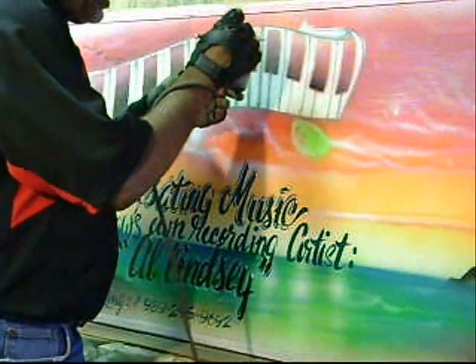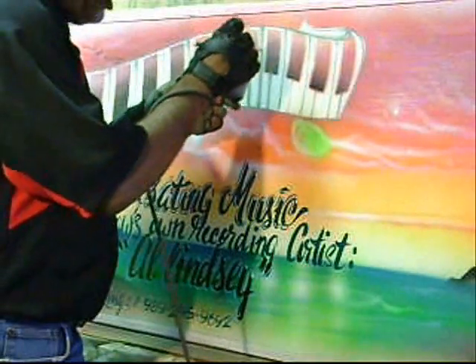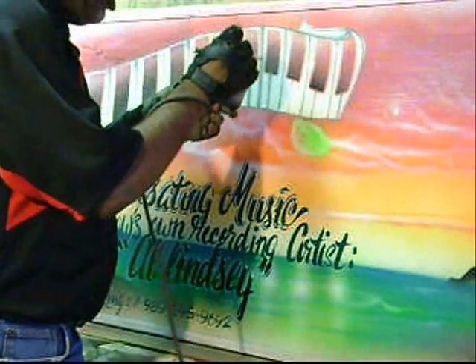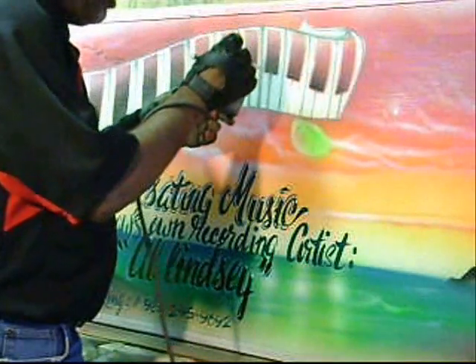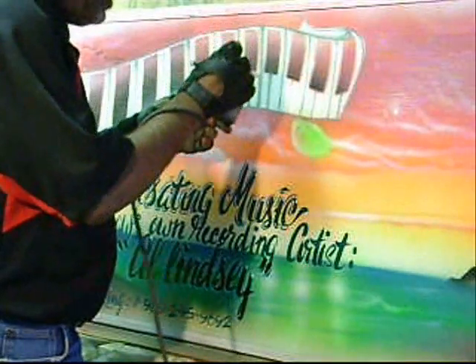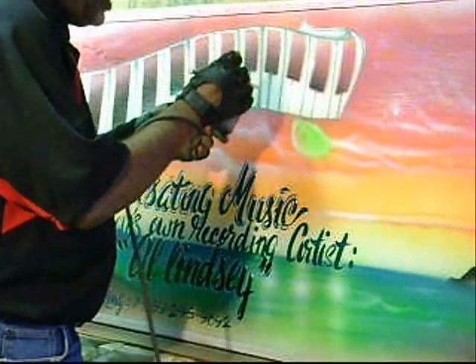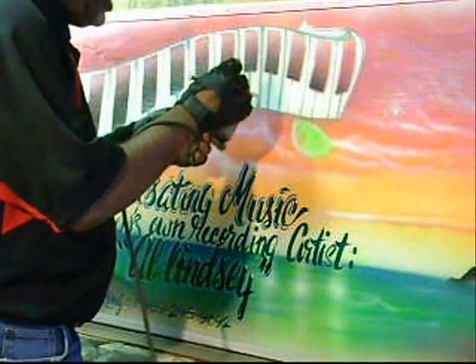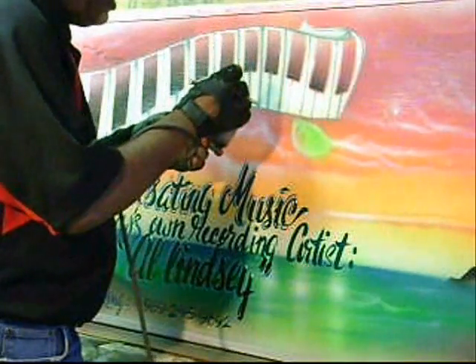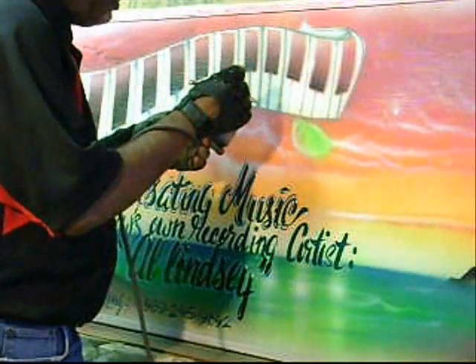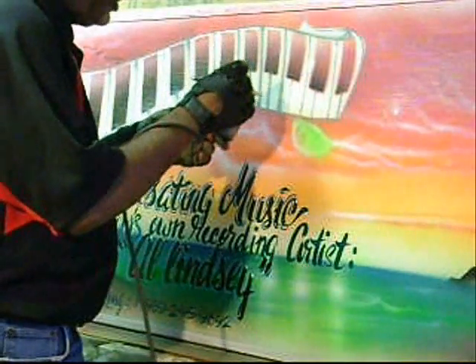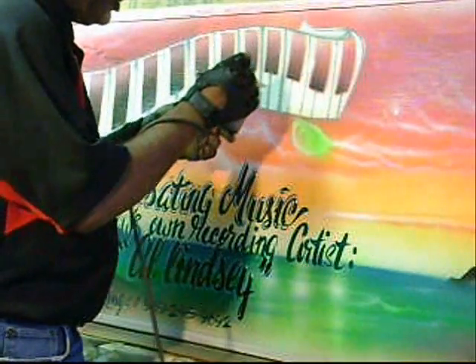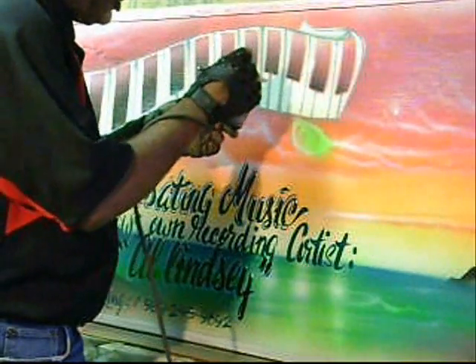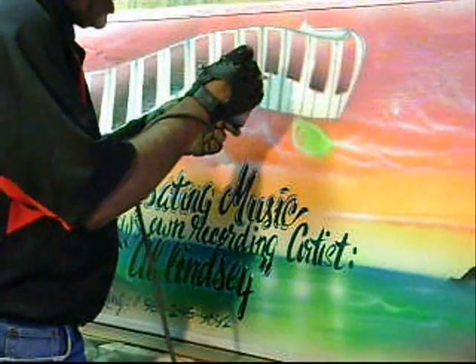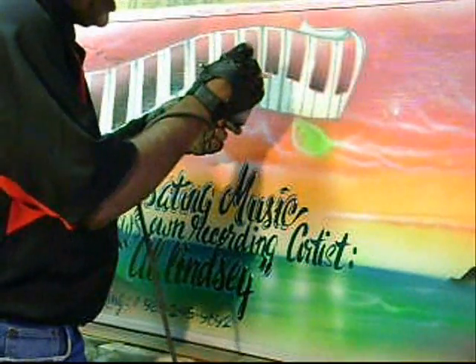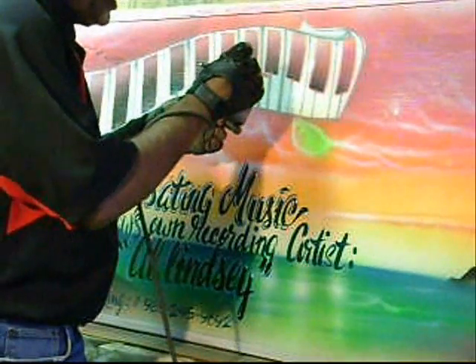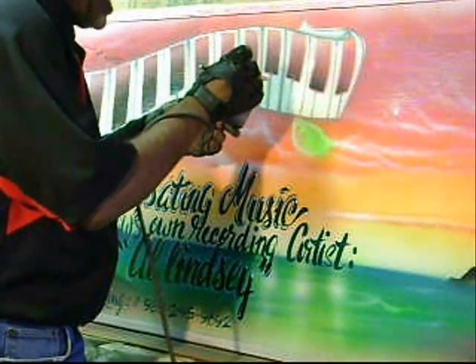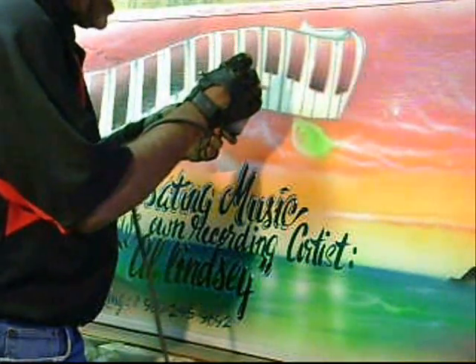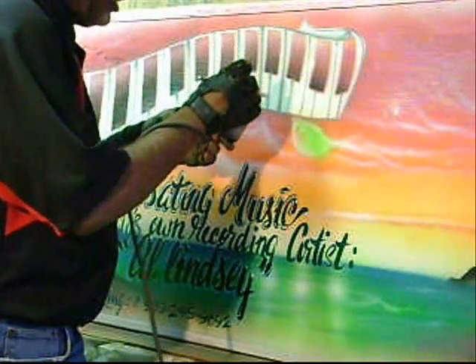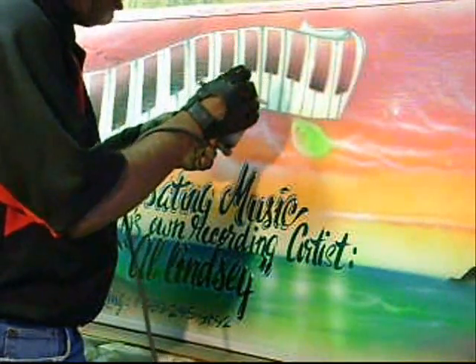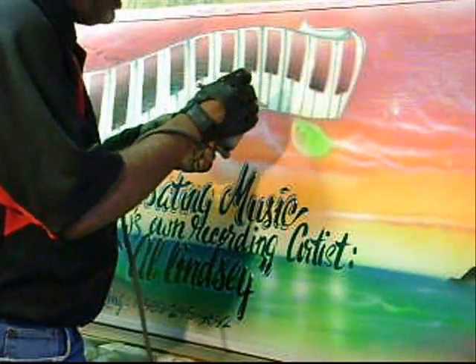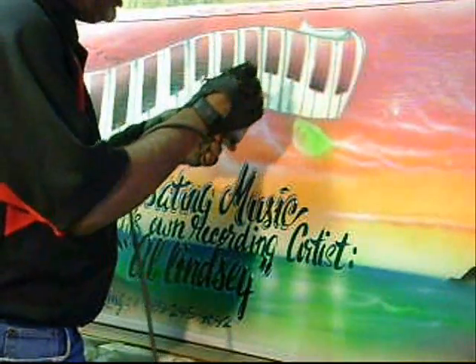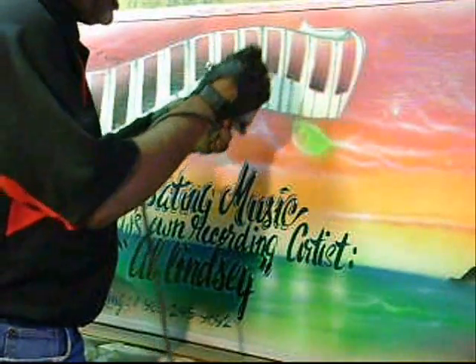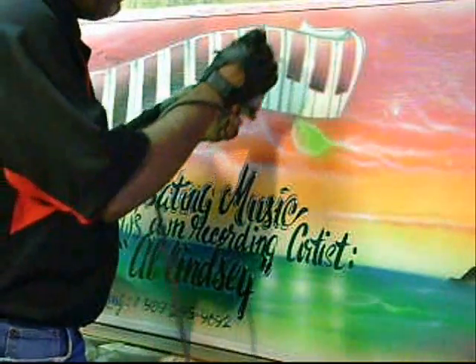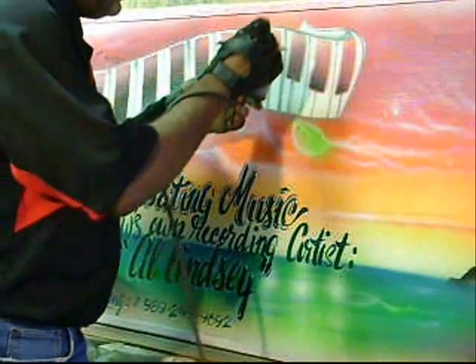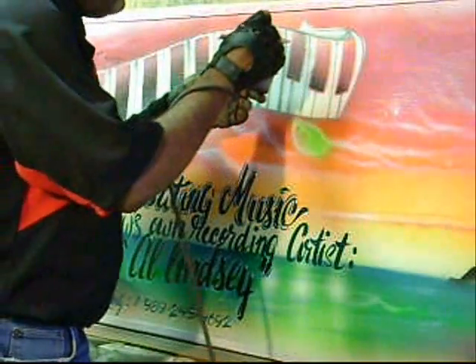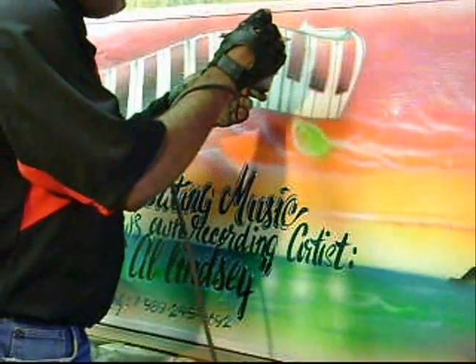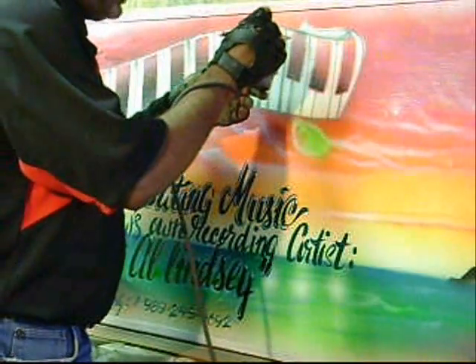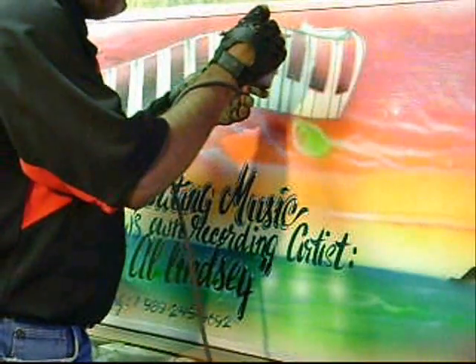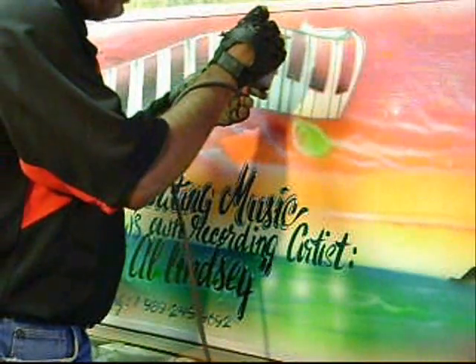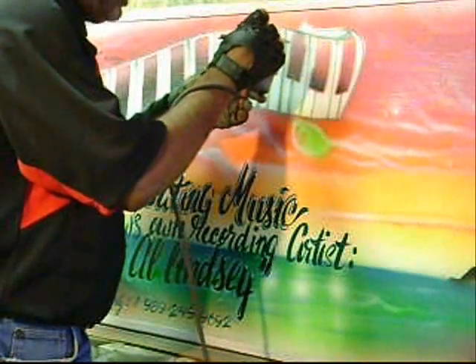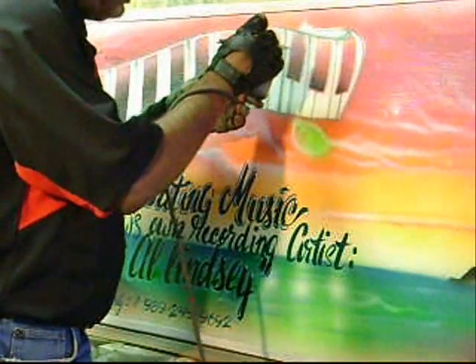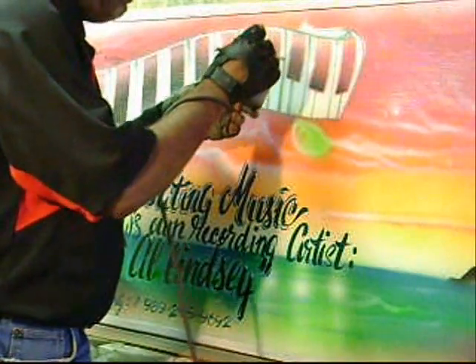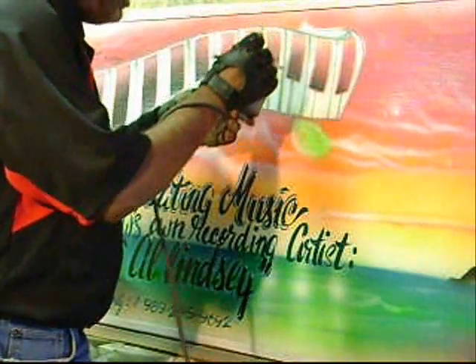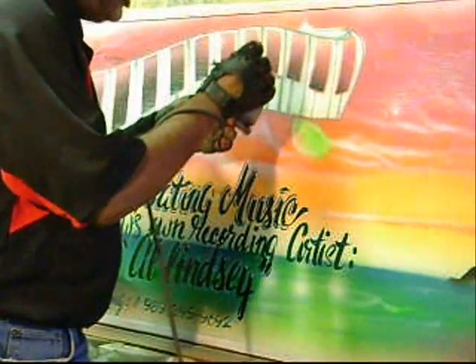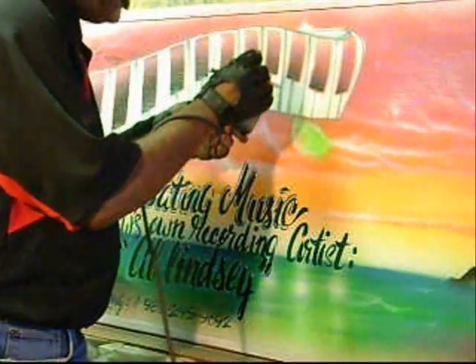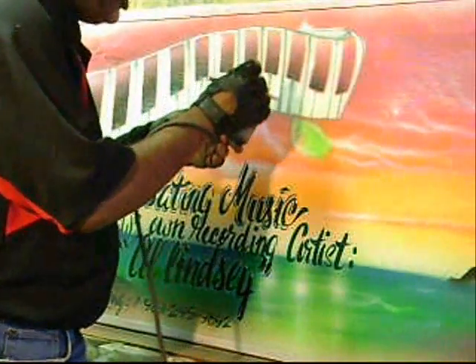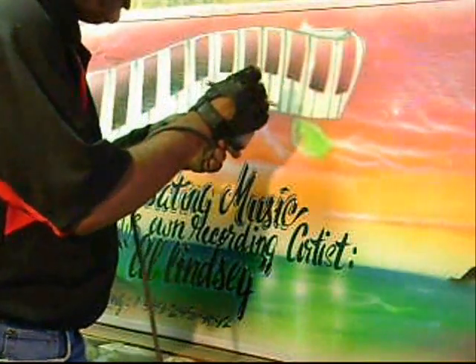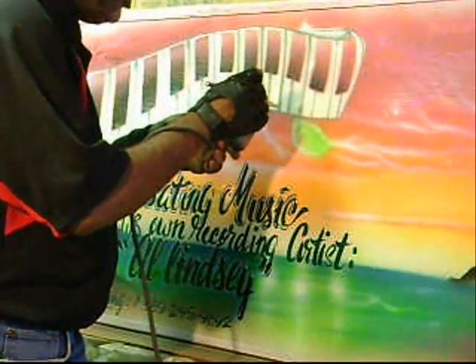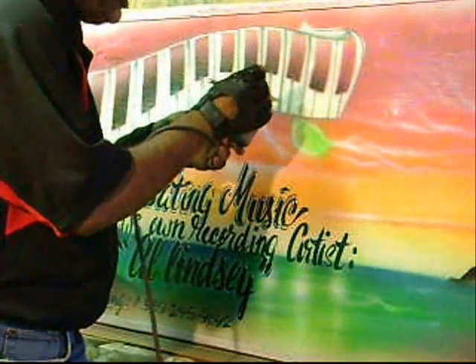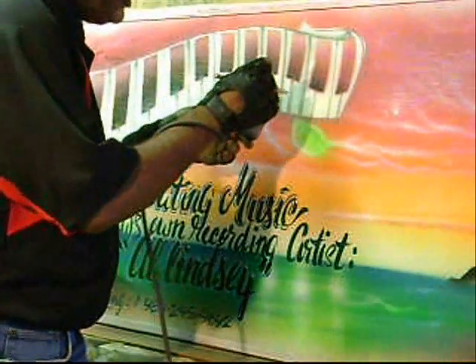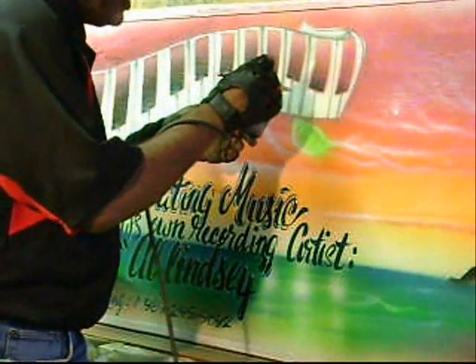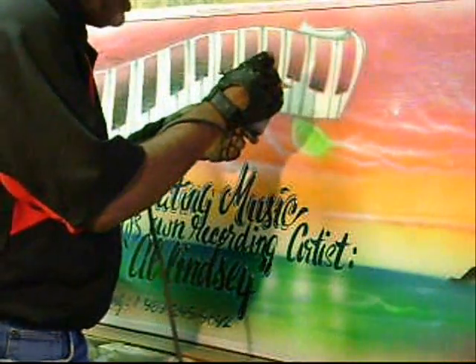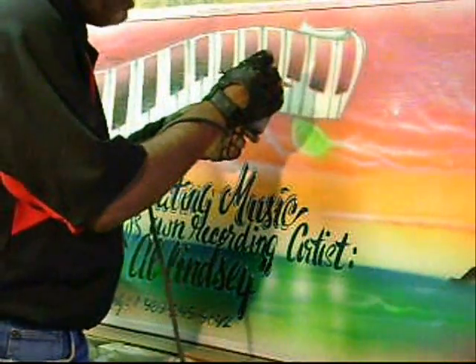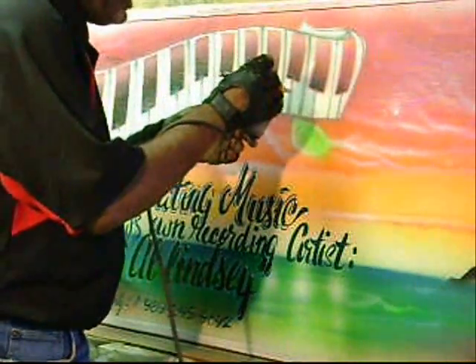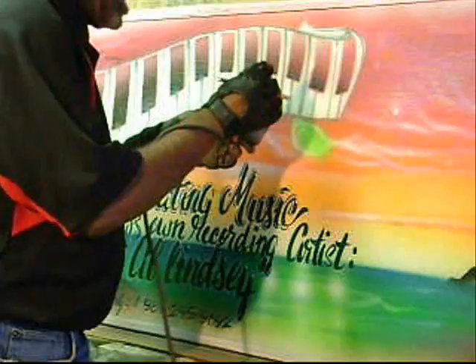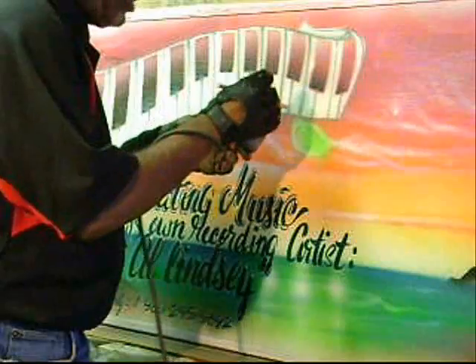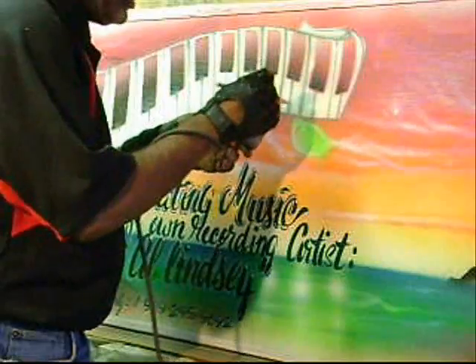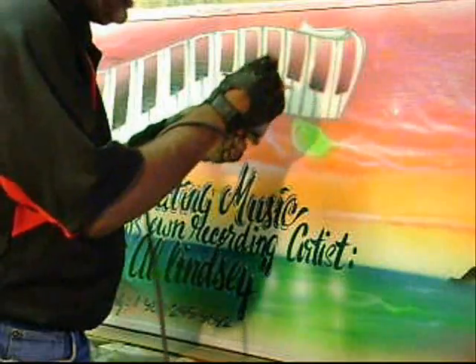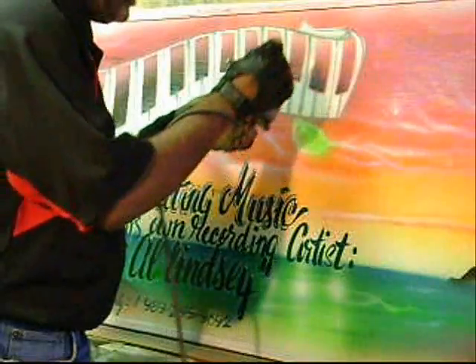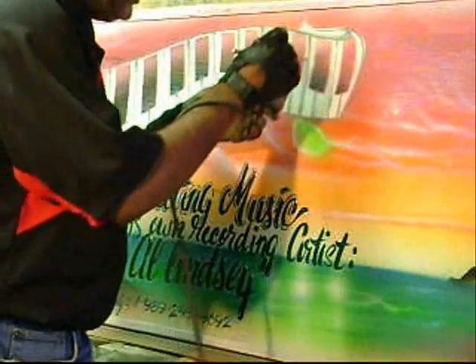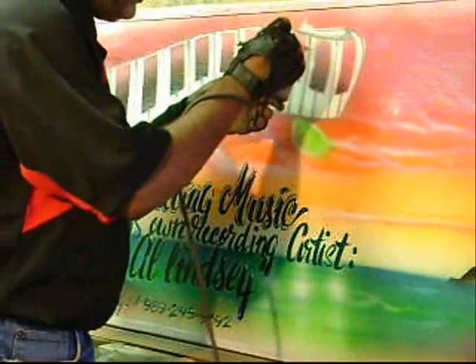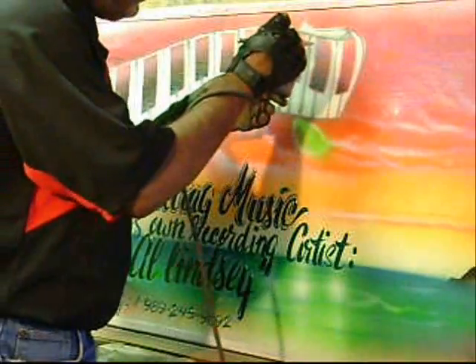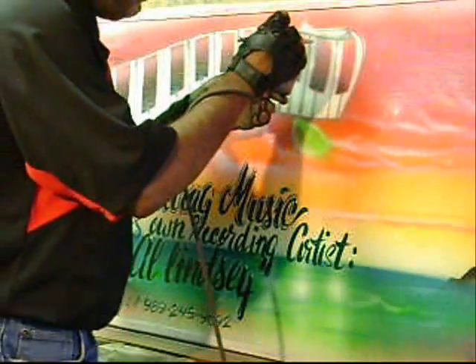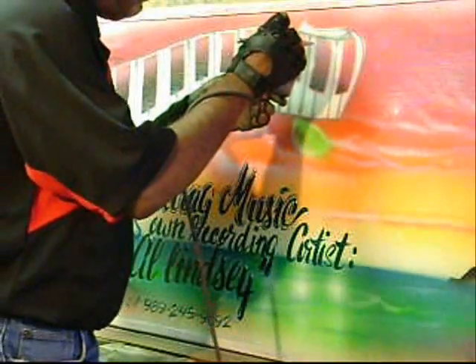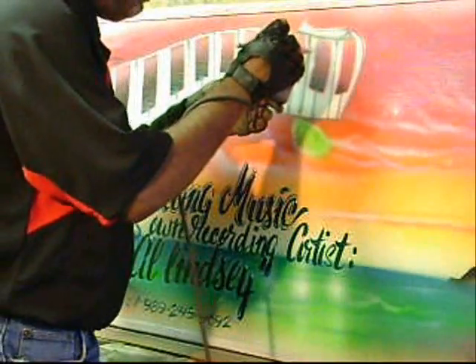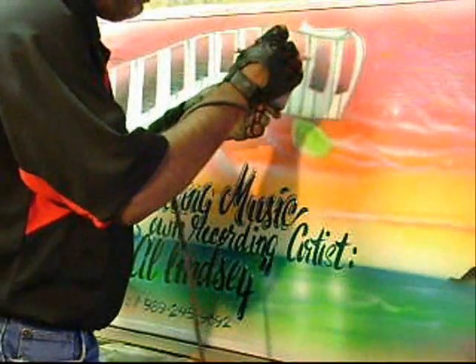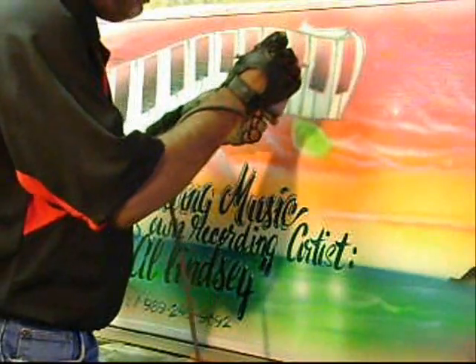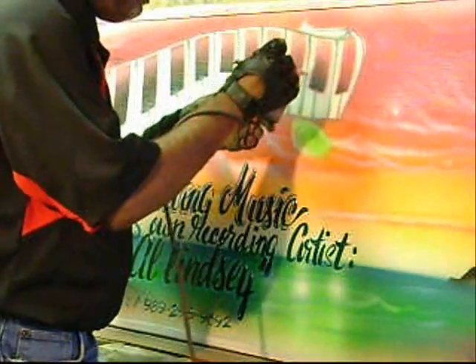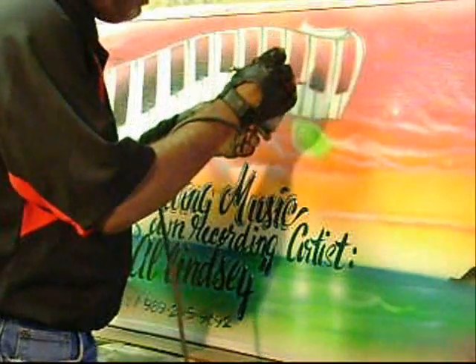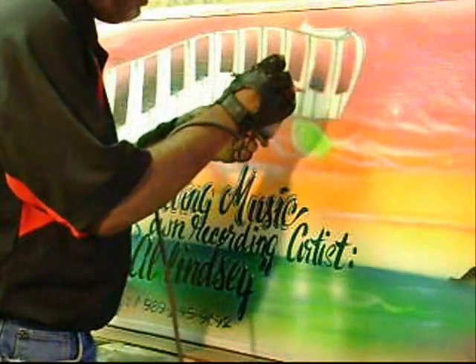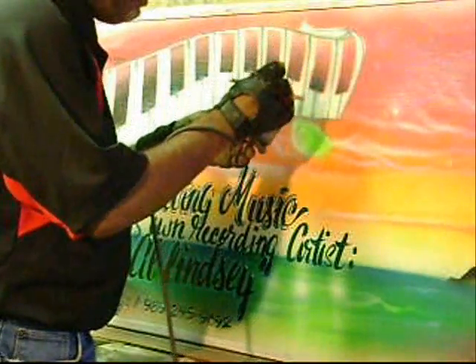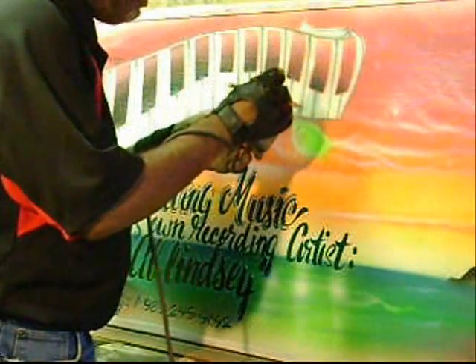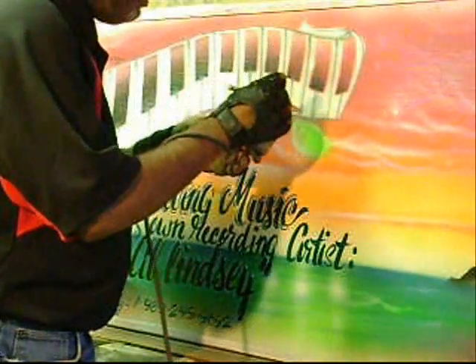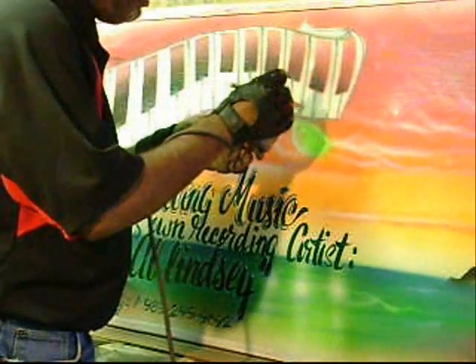A little bit of shading to add a little bit of depth and dimension to these piano keys.